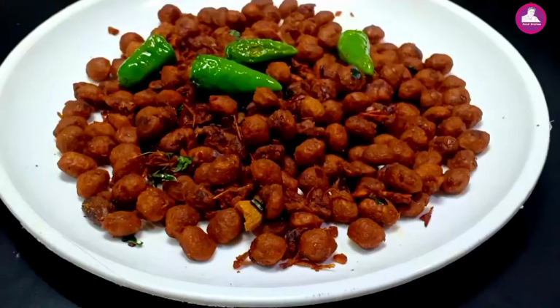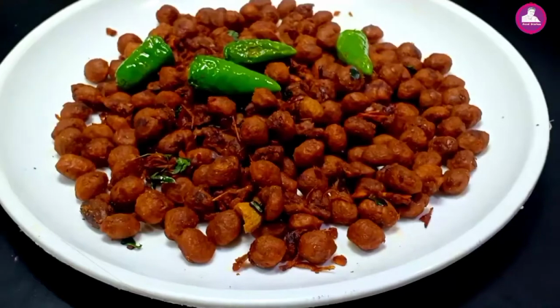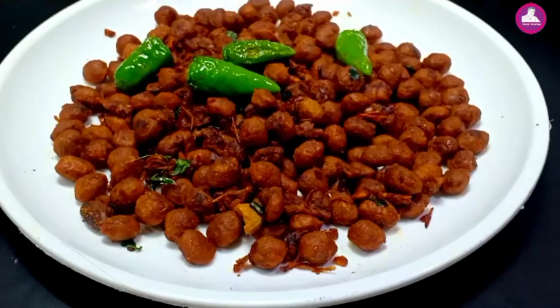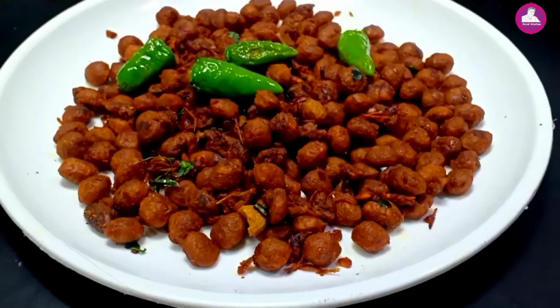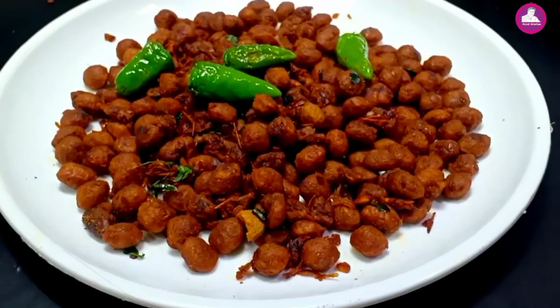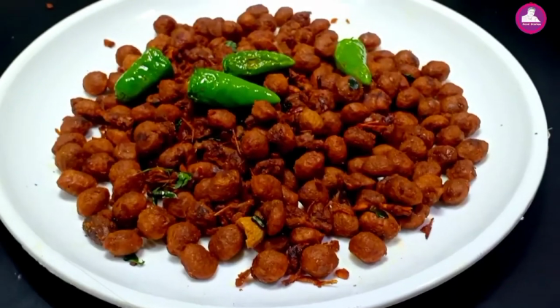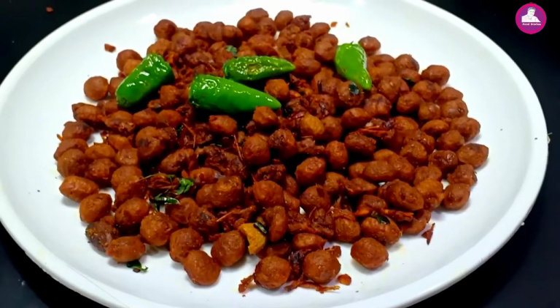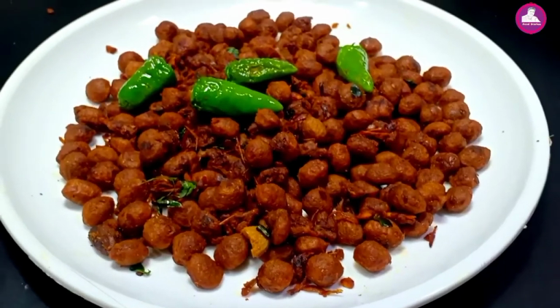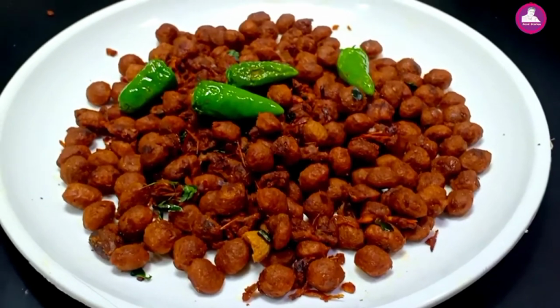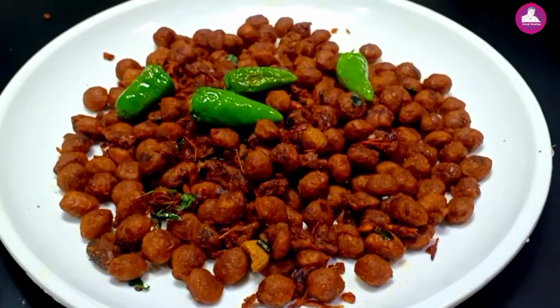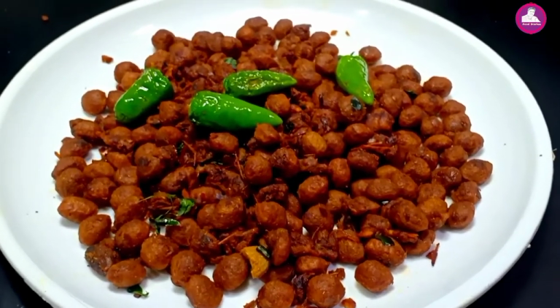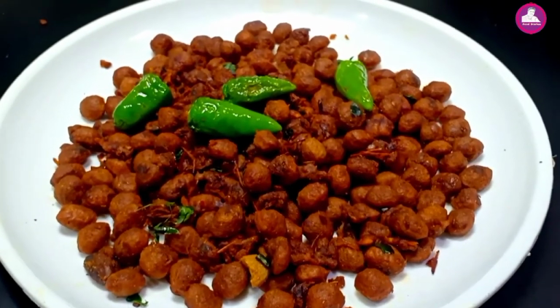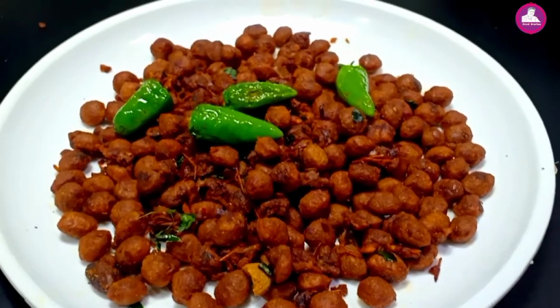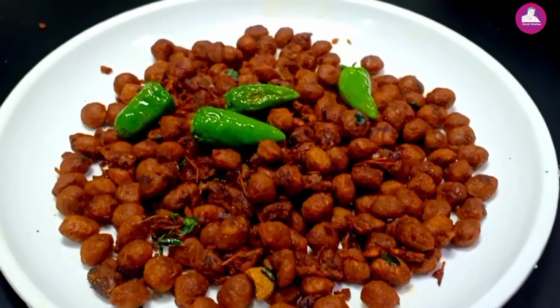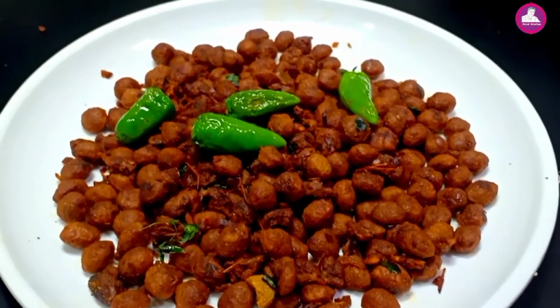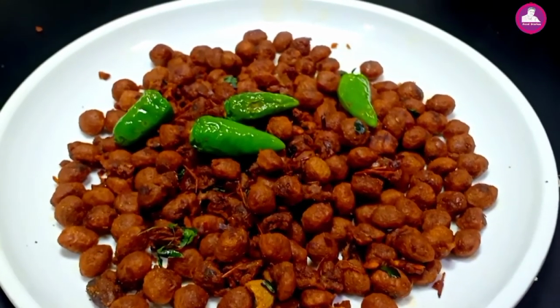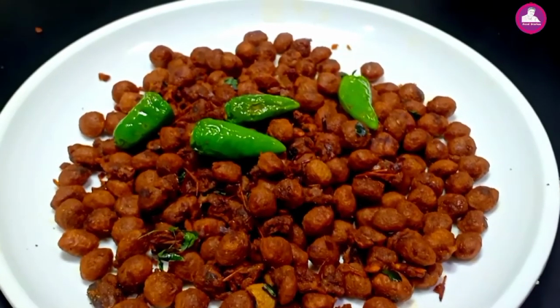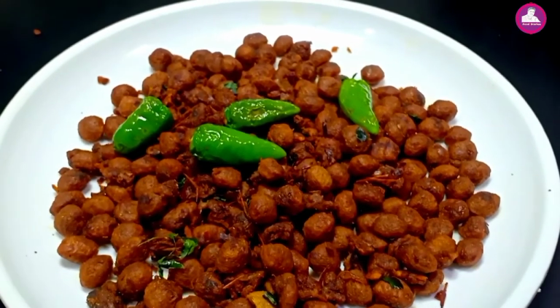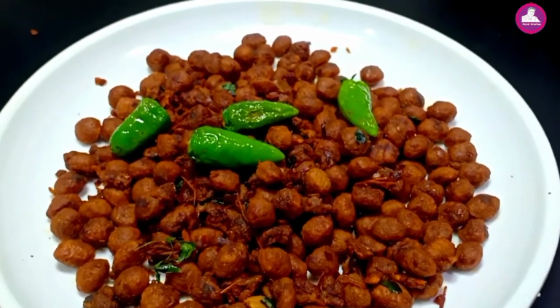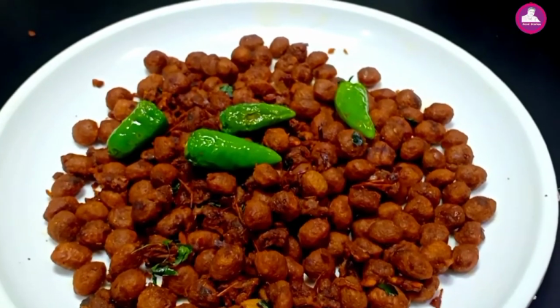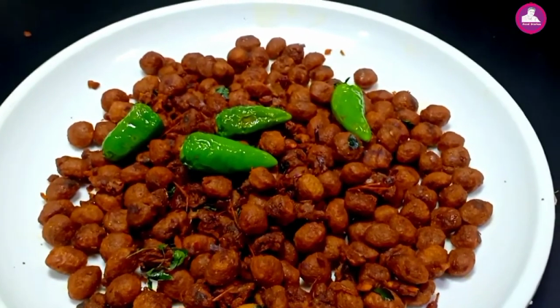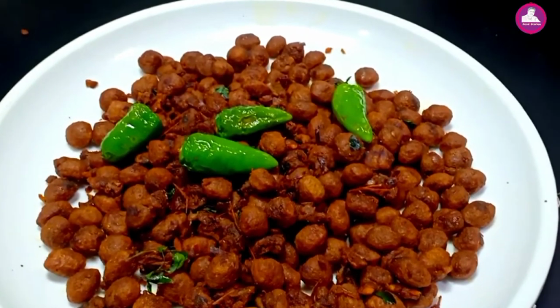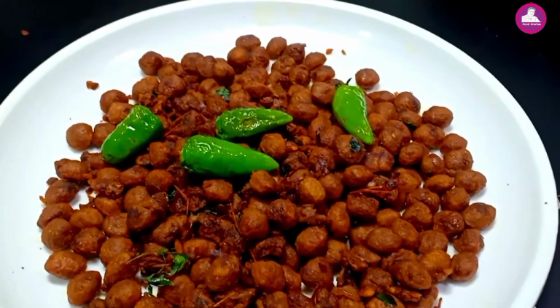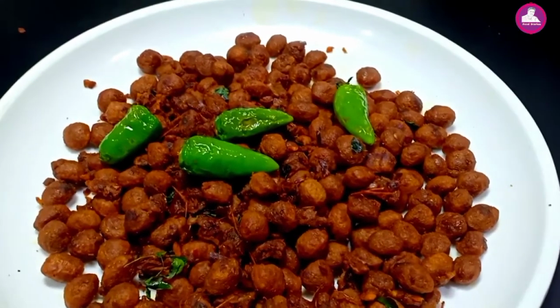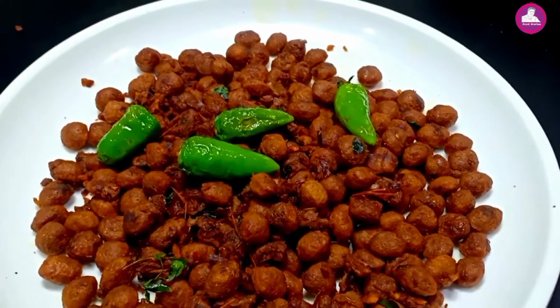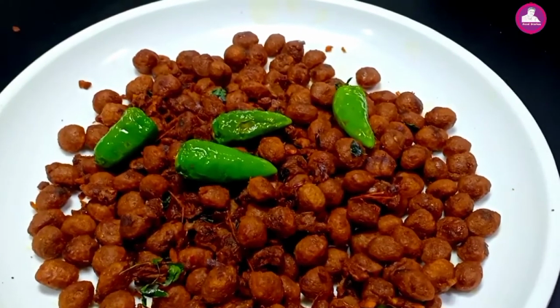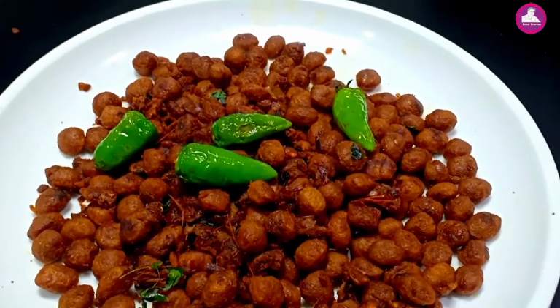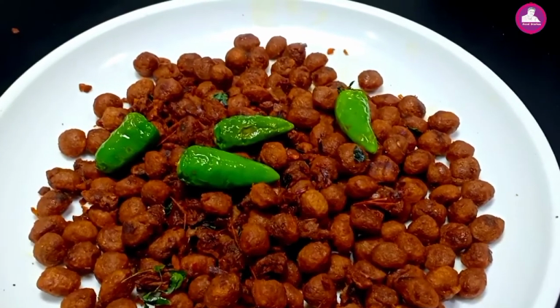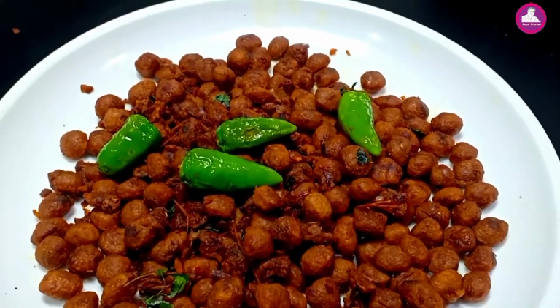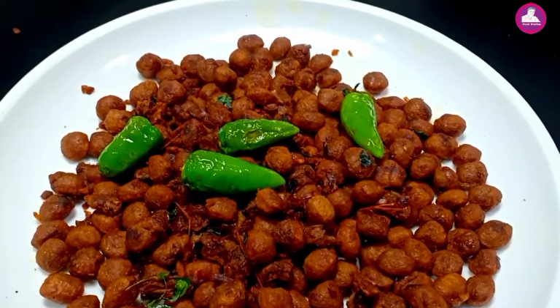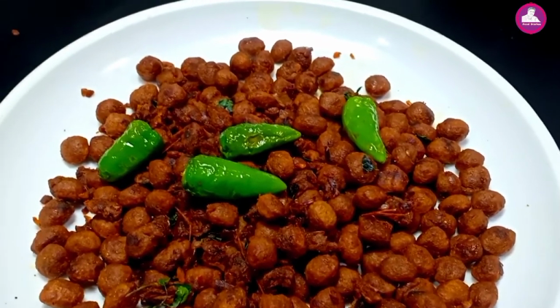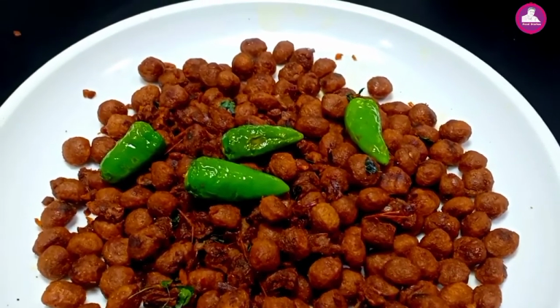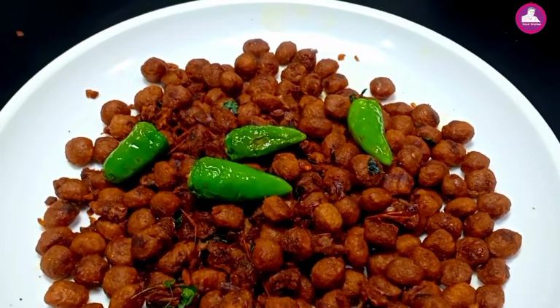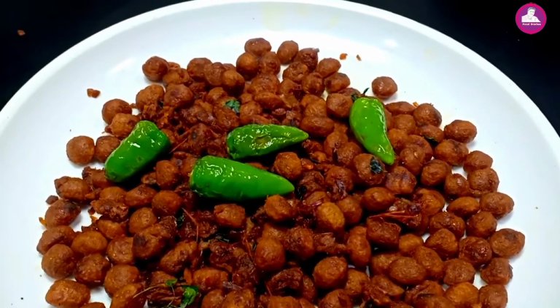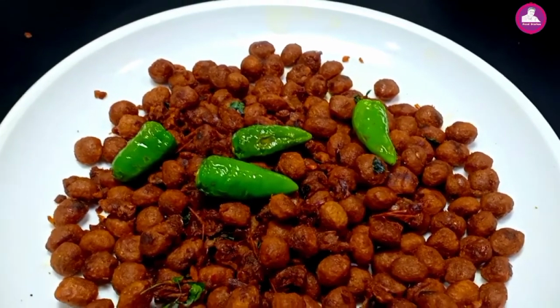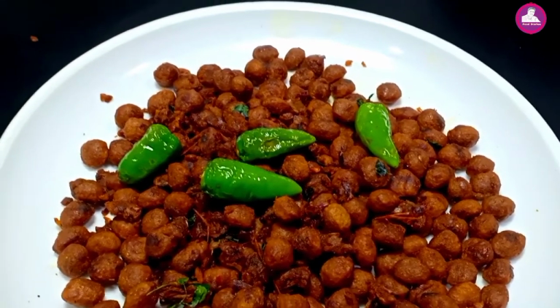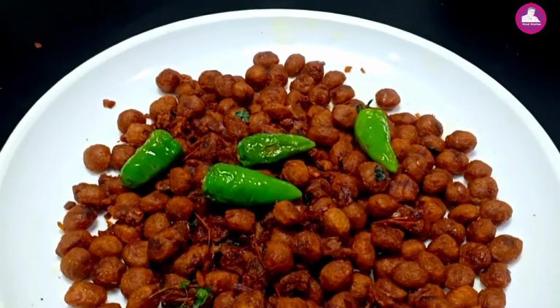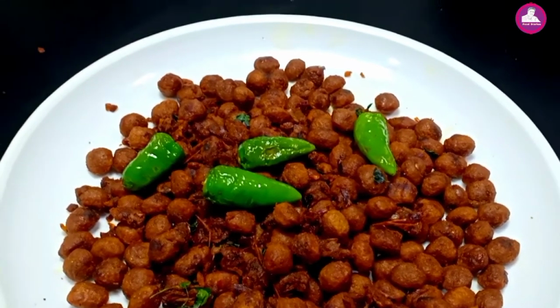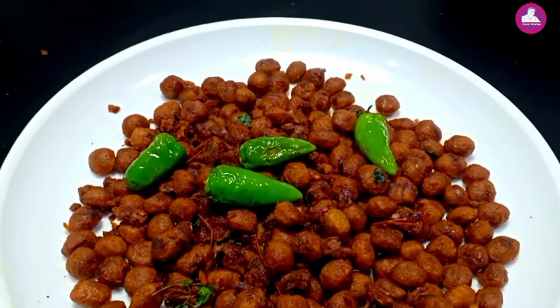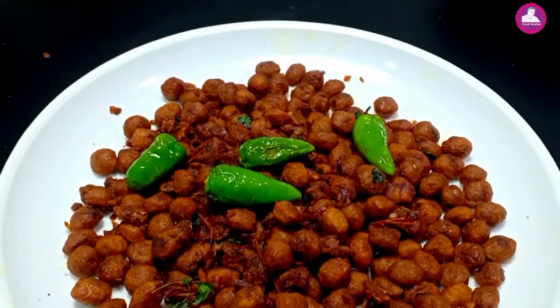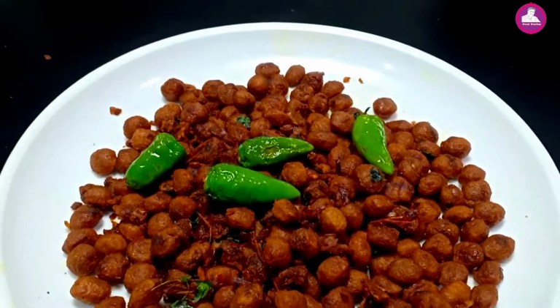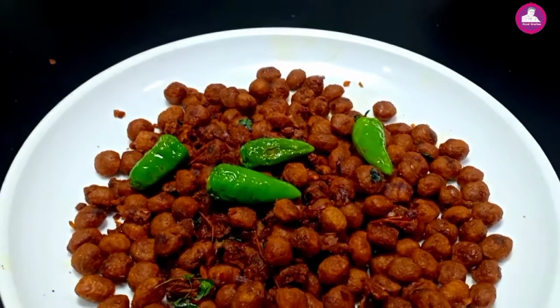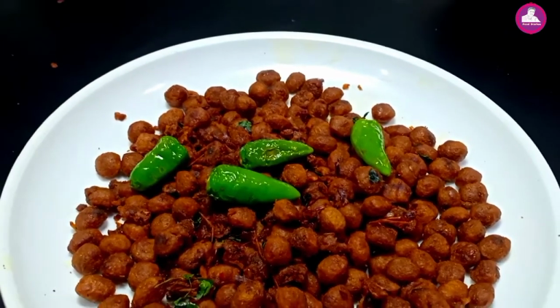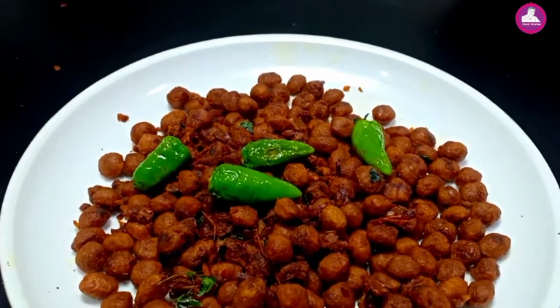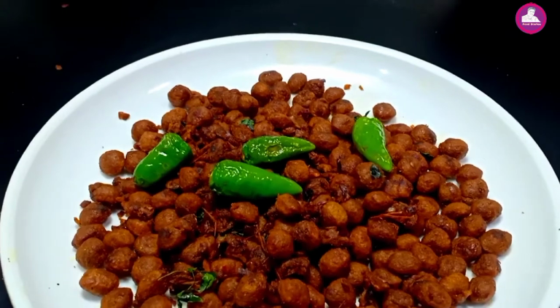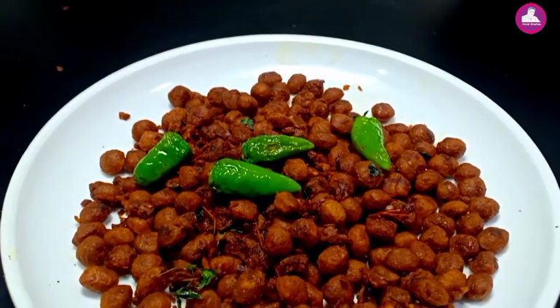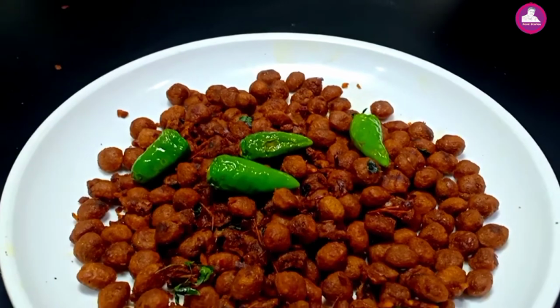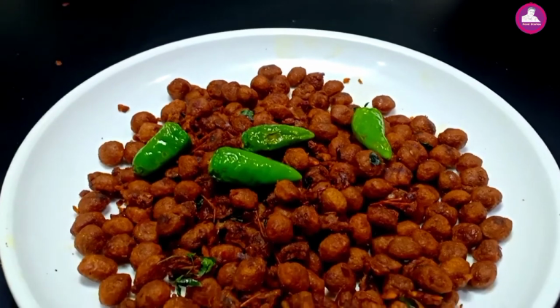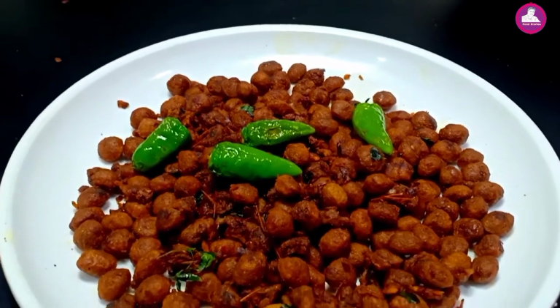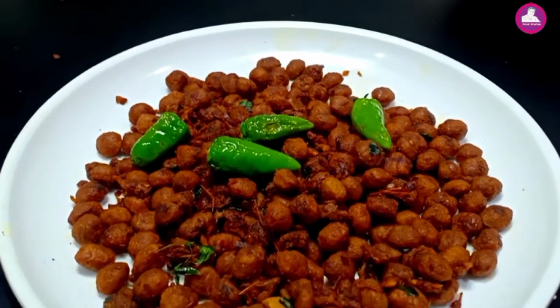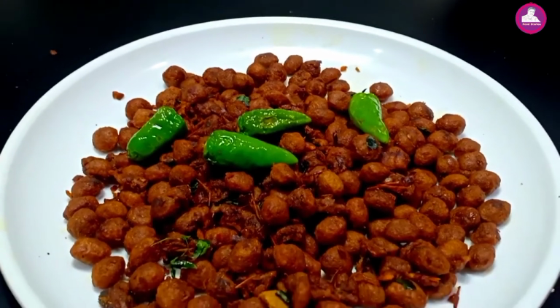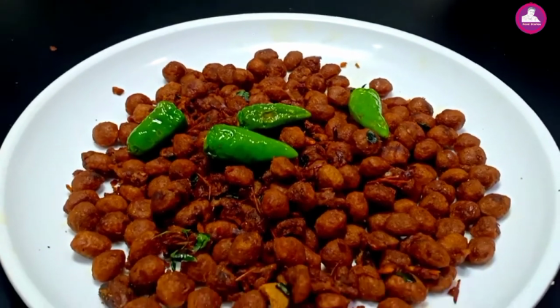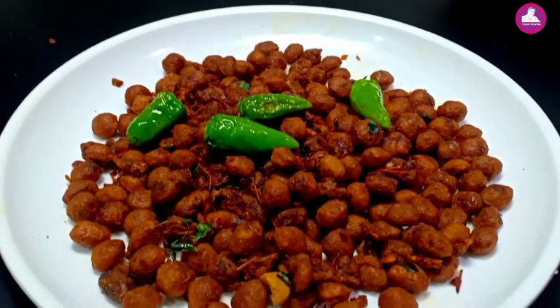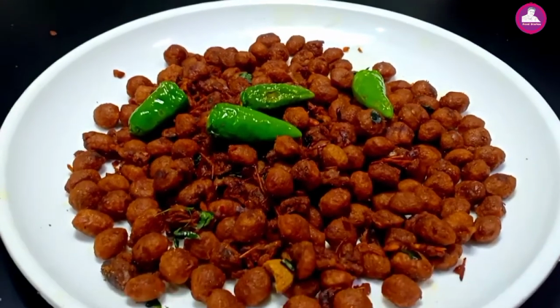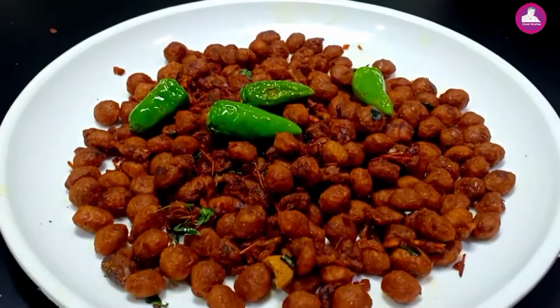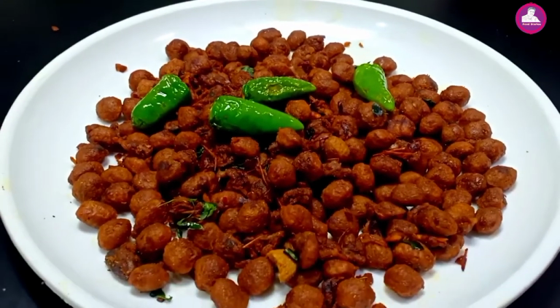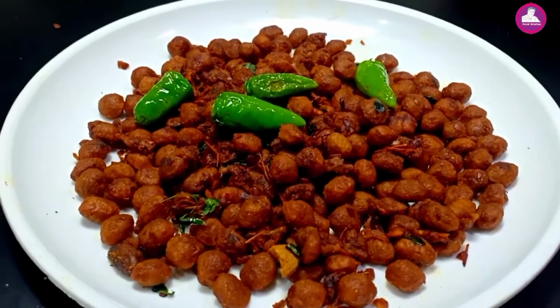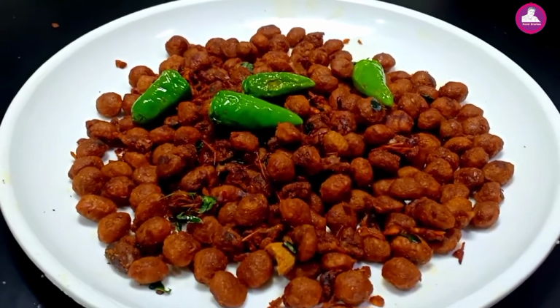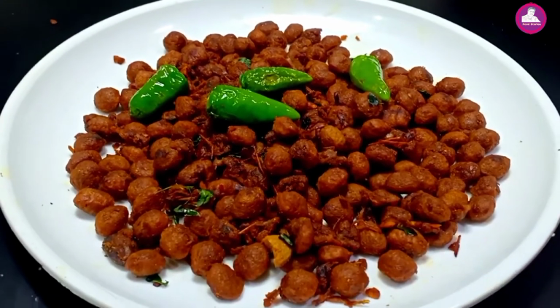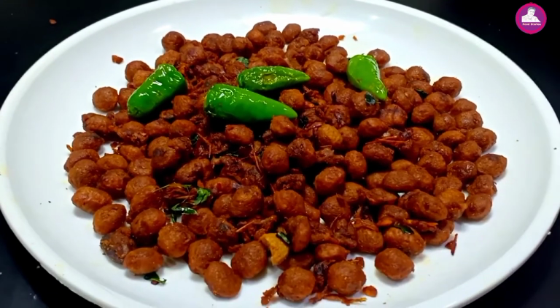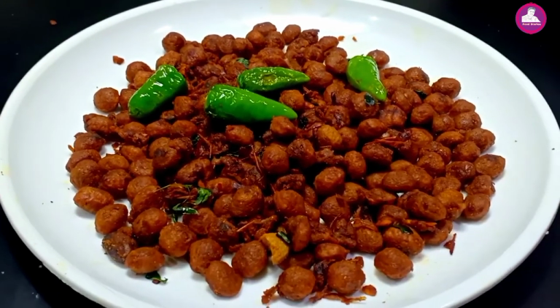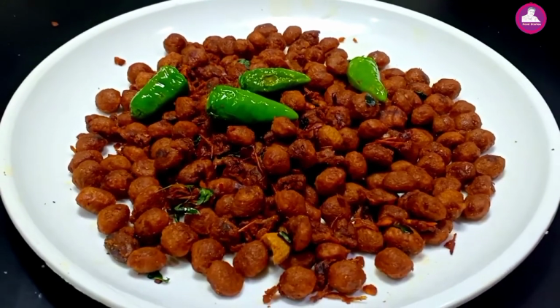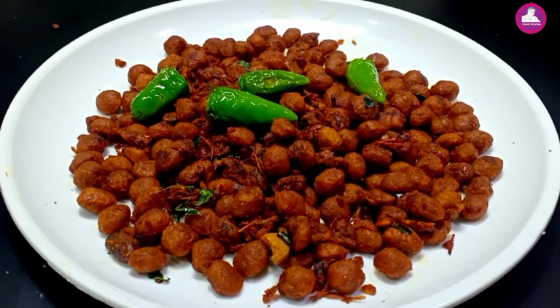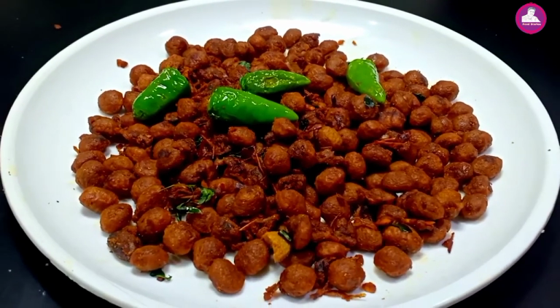Hi friends! Welcome to the video of the show. Today, we have a good soy fry. It's a dry fry. We have a beef fry.